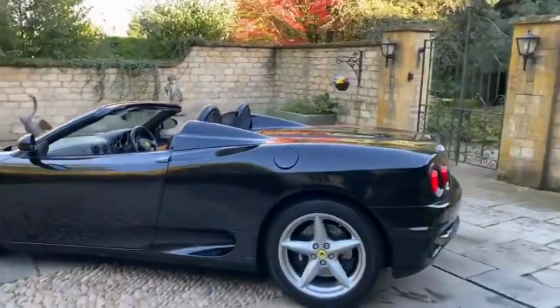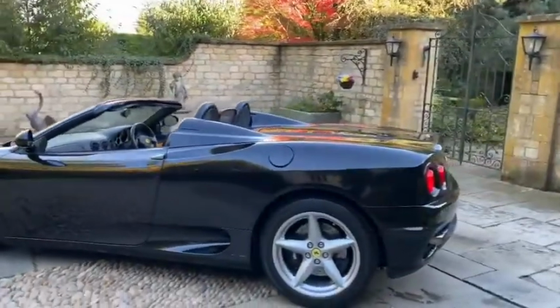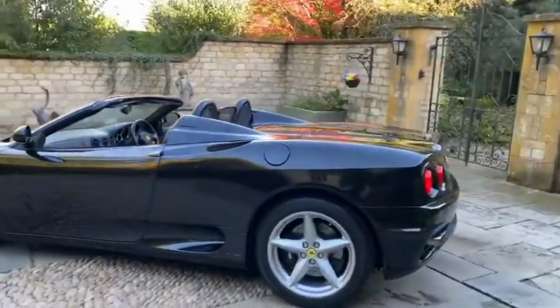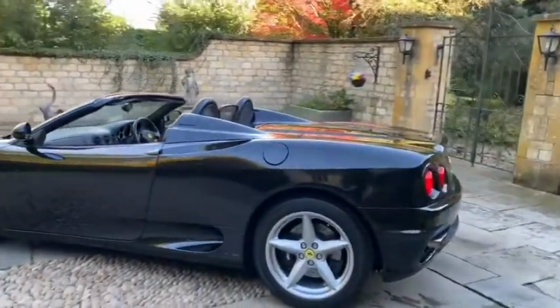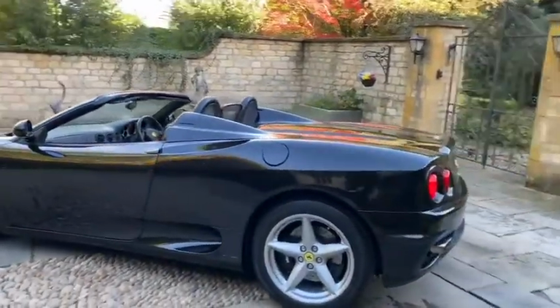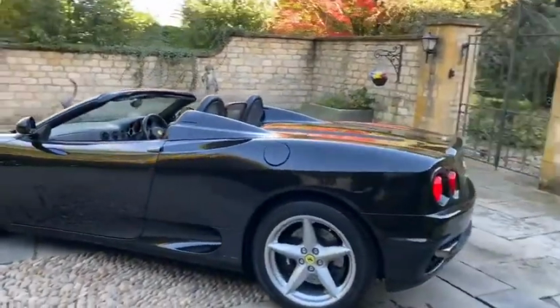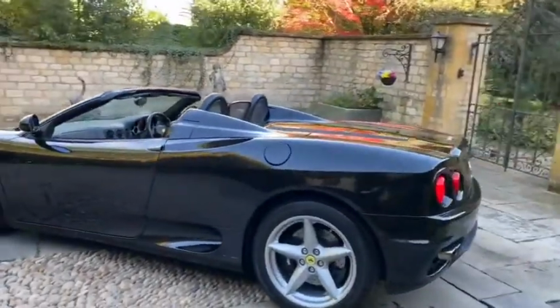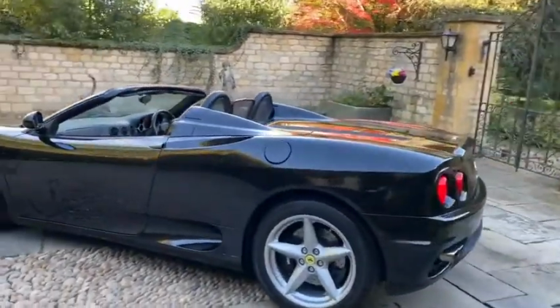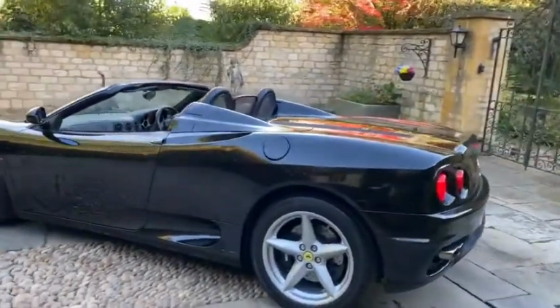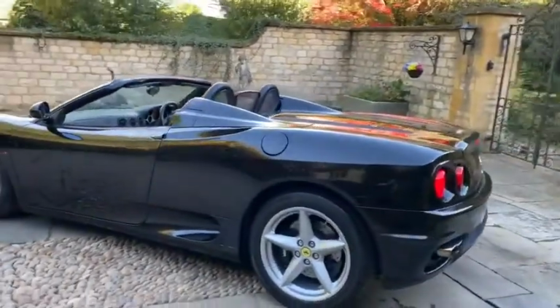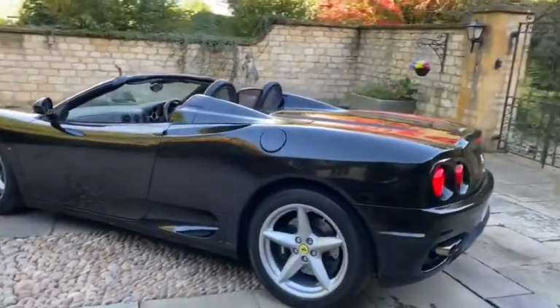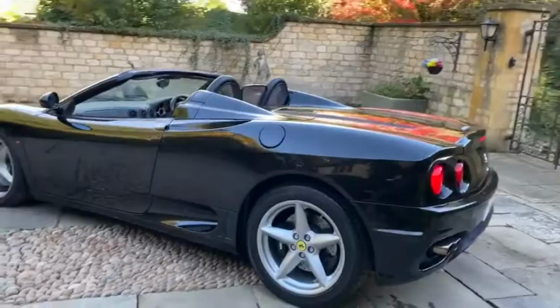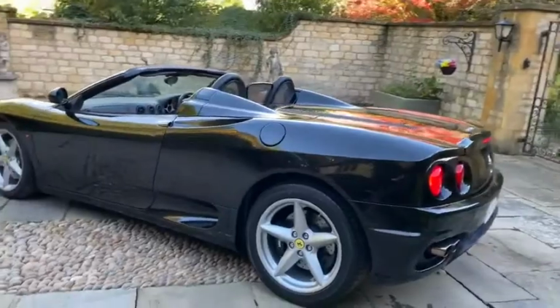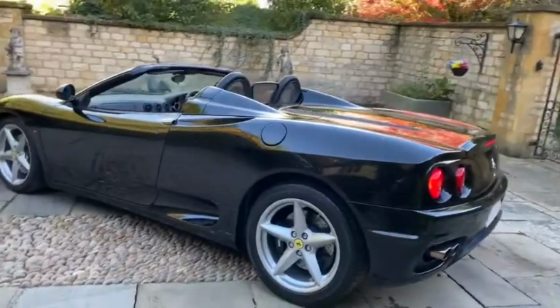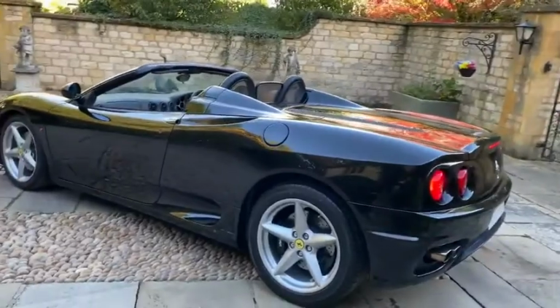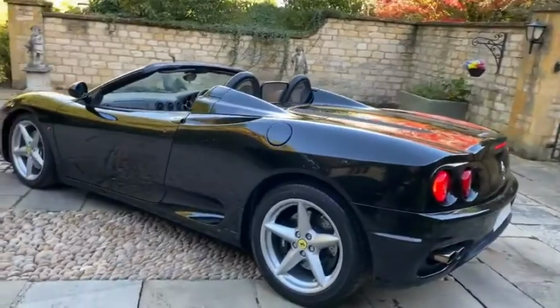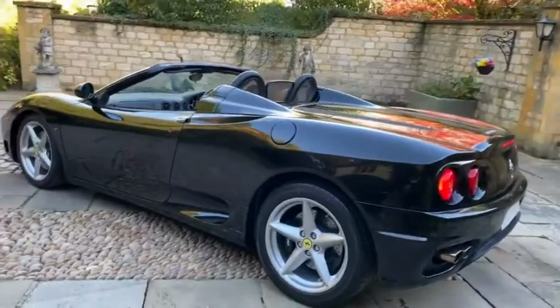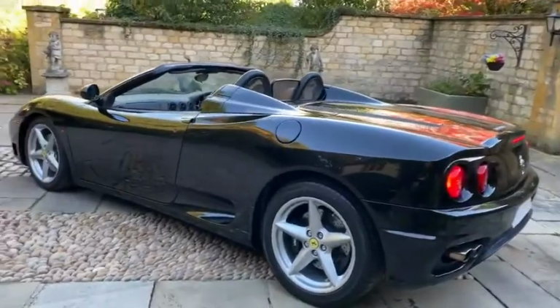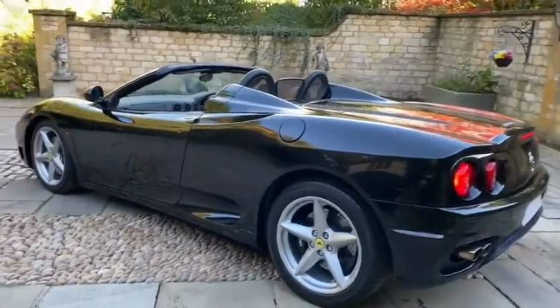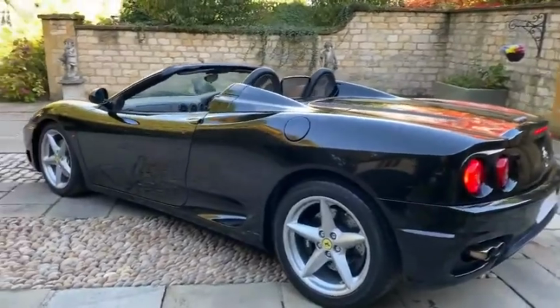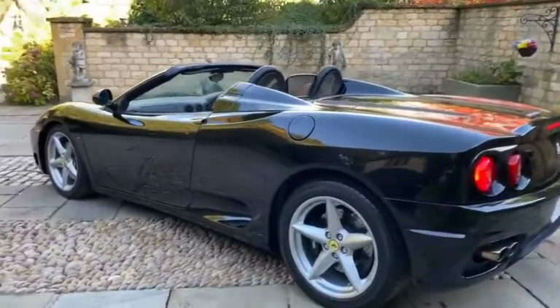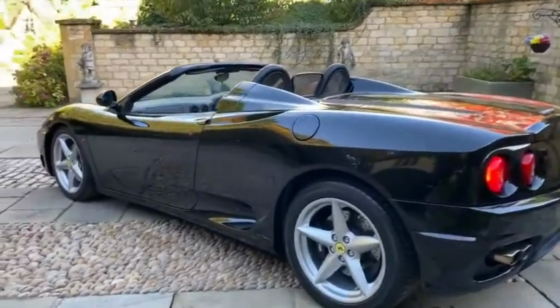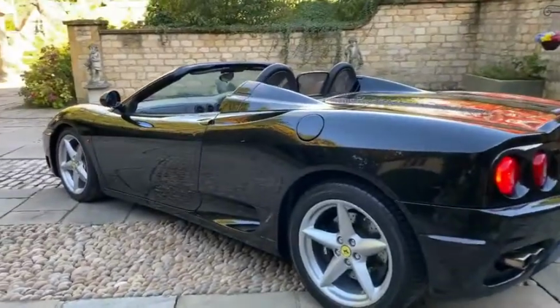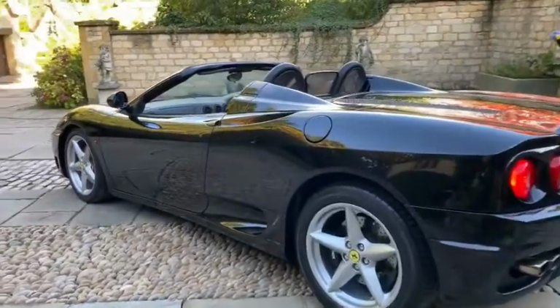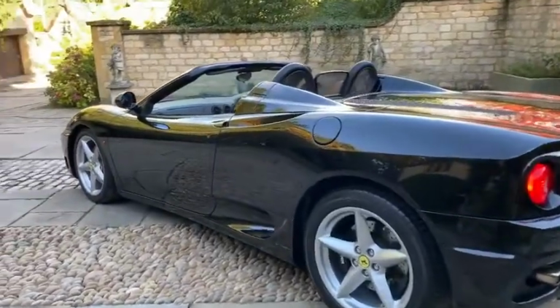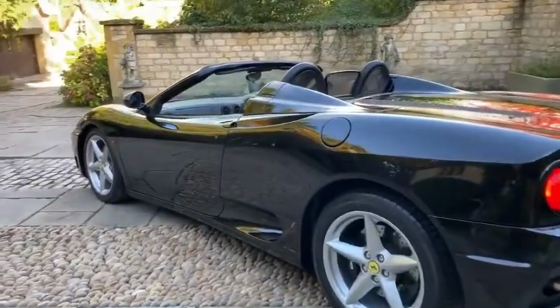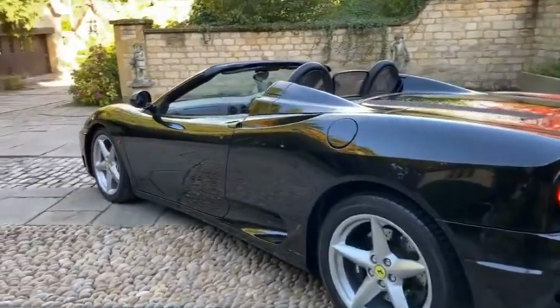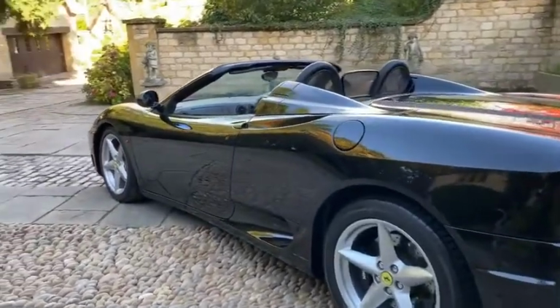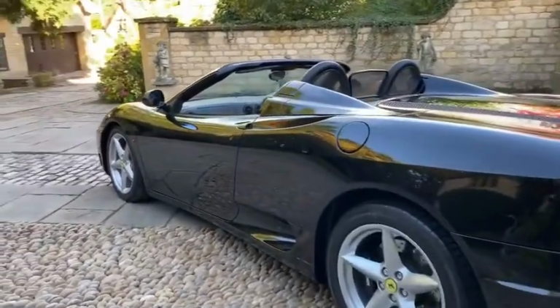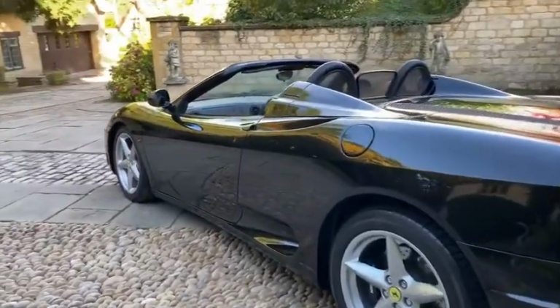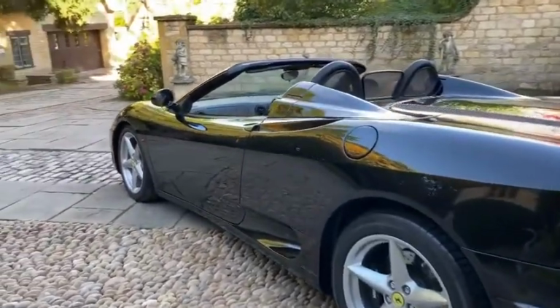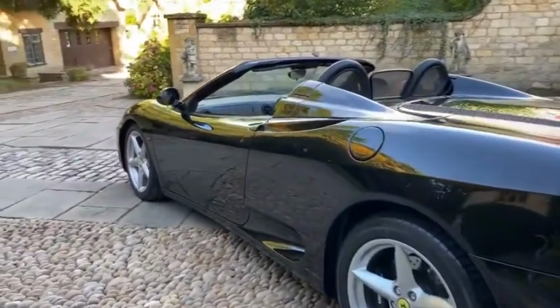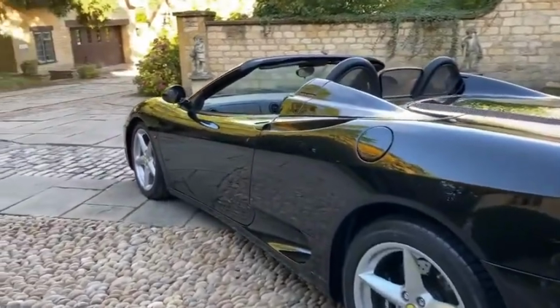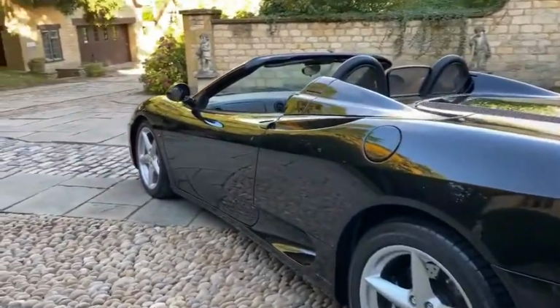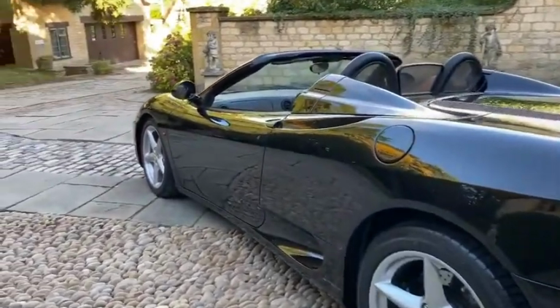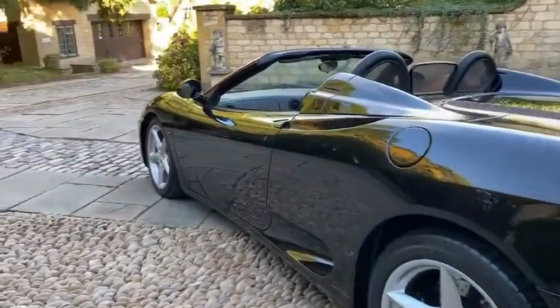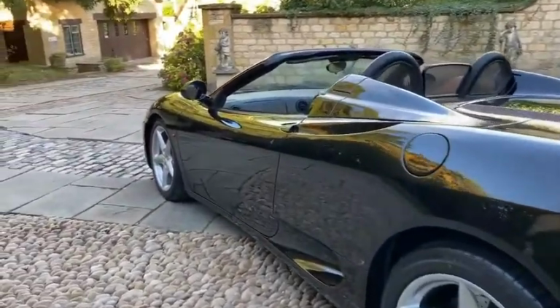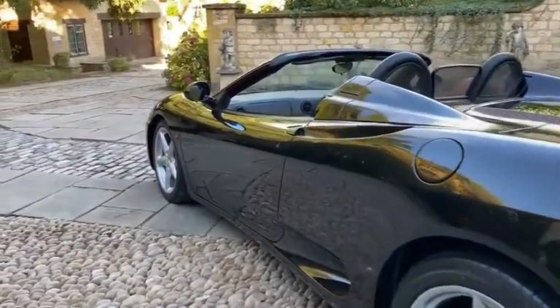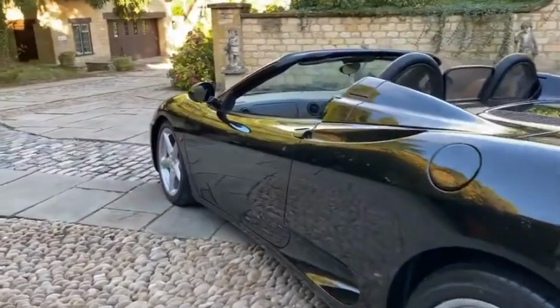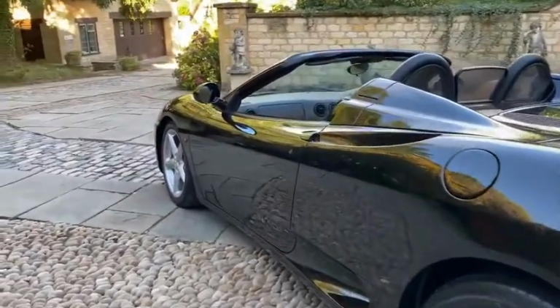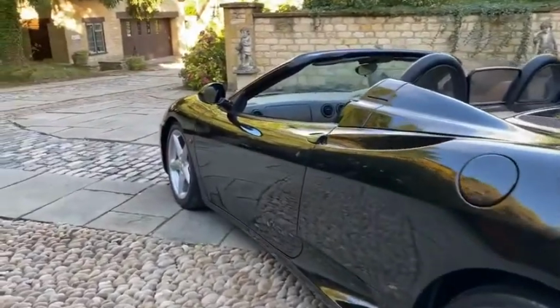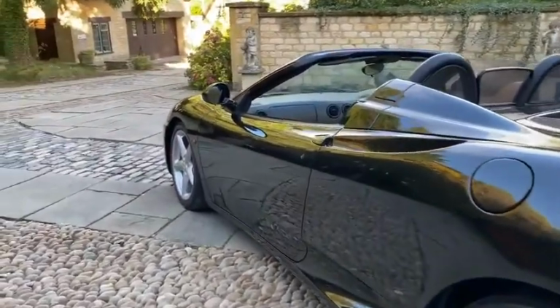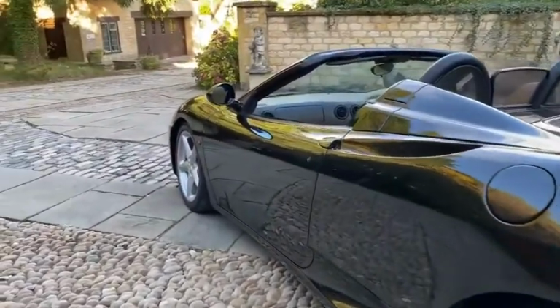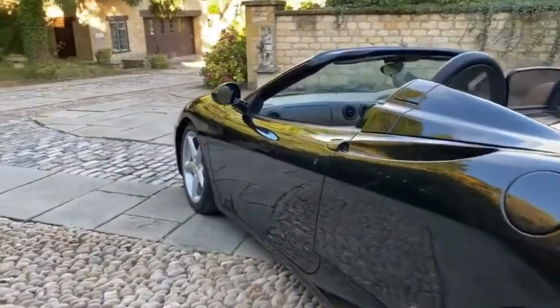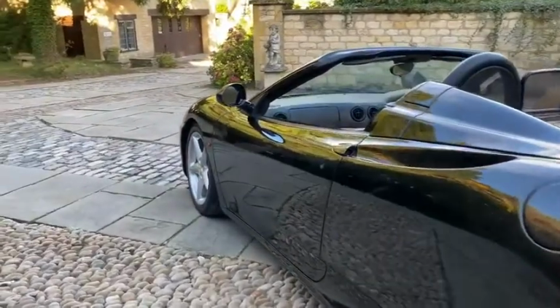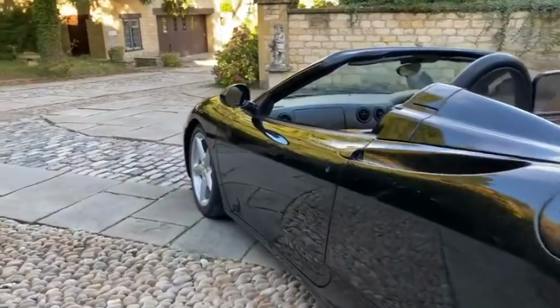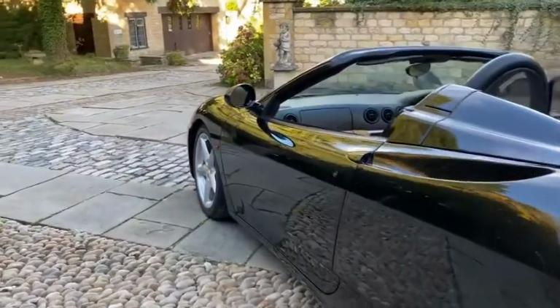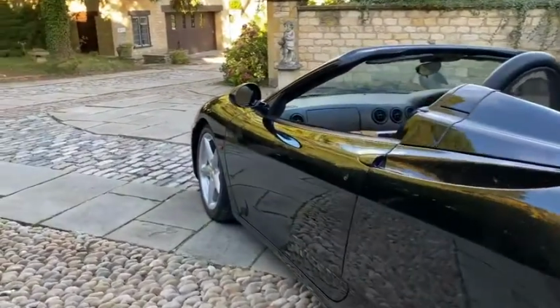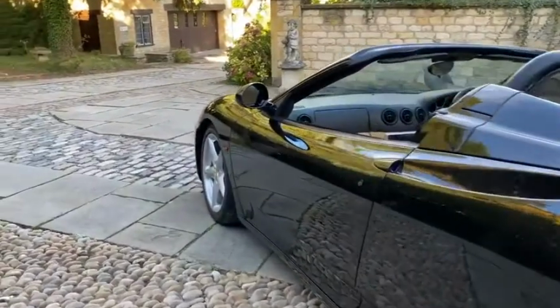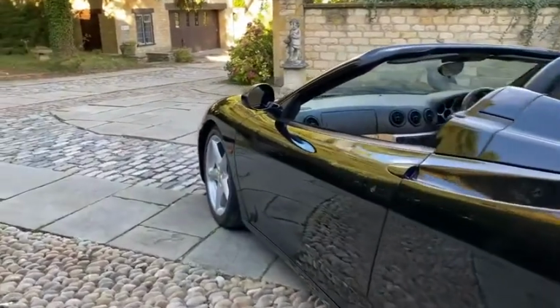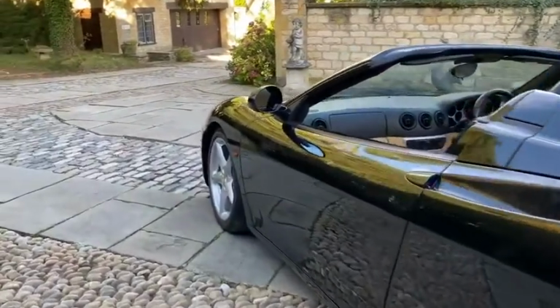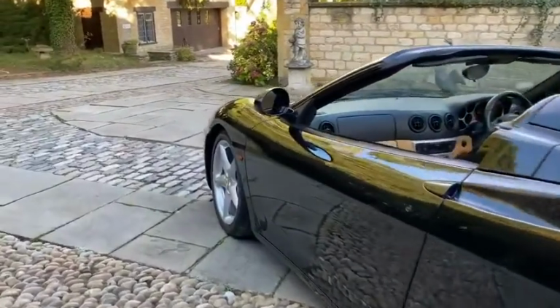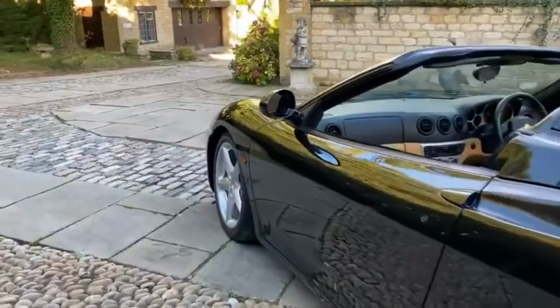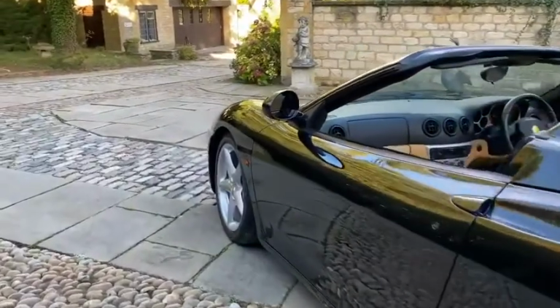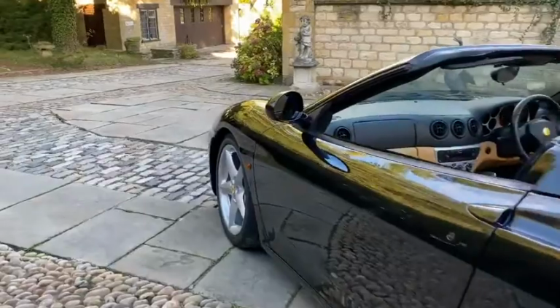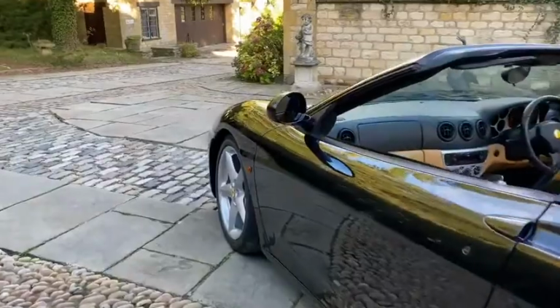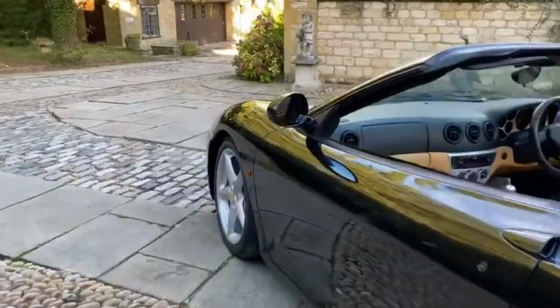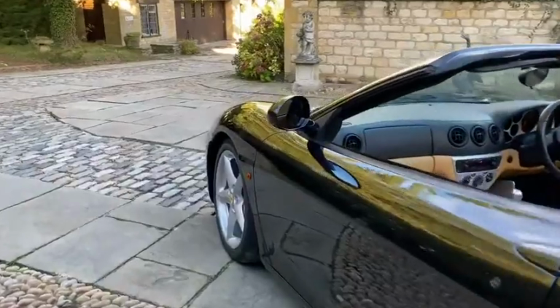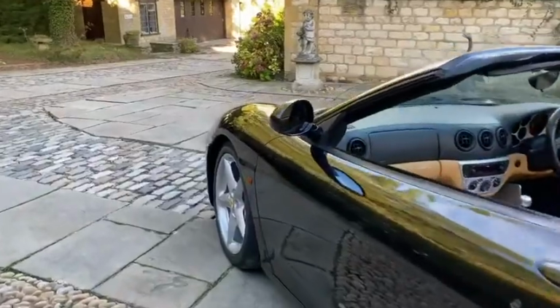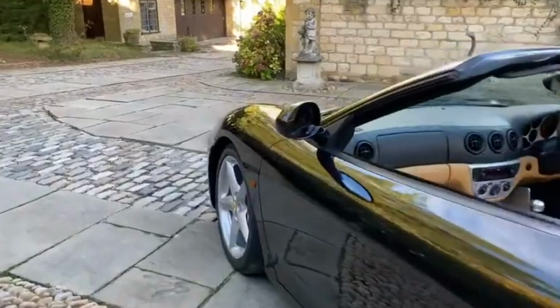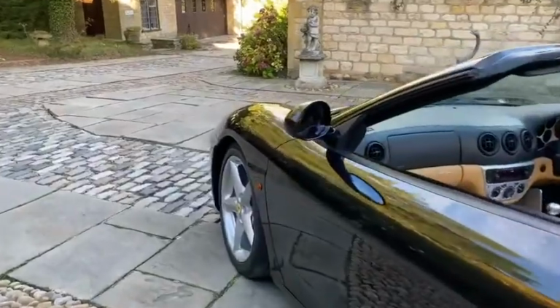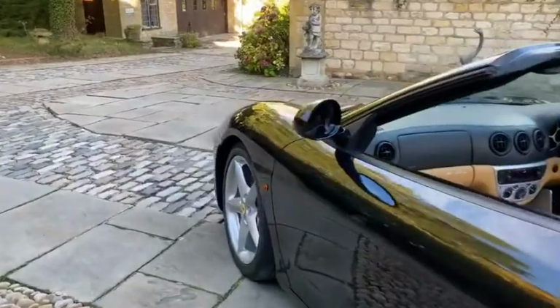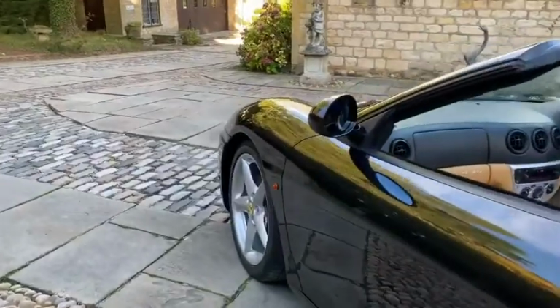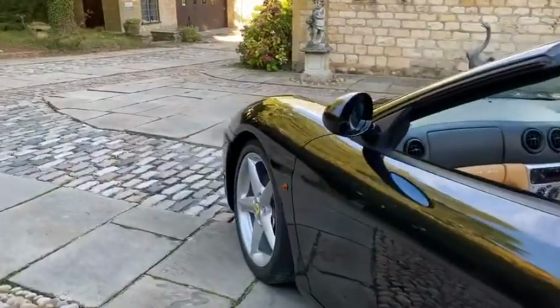Excellent condition in line with its age and mileage. This car has only covered 7,500 miles from new.